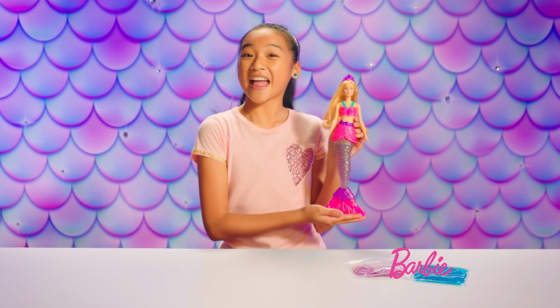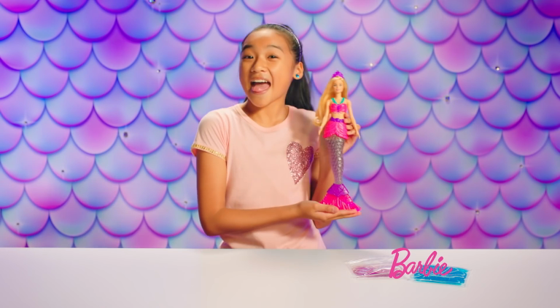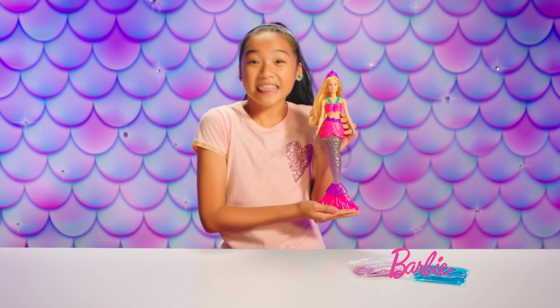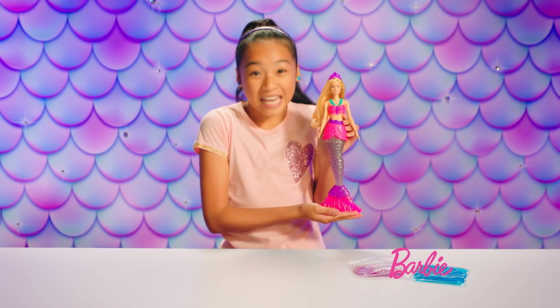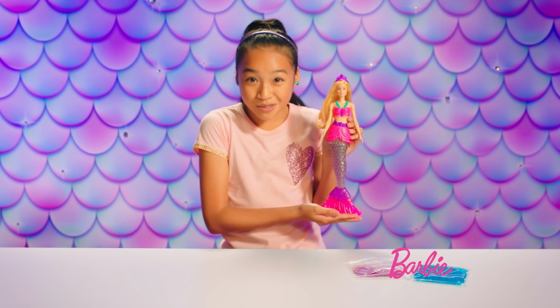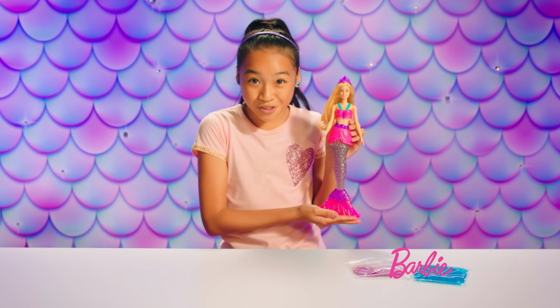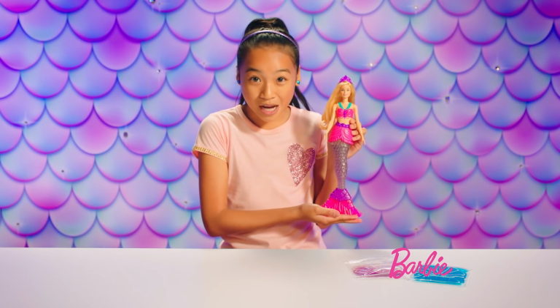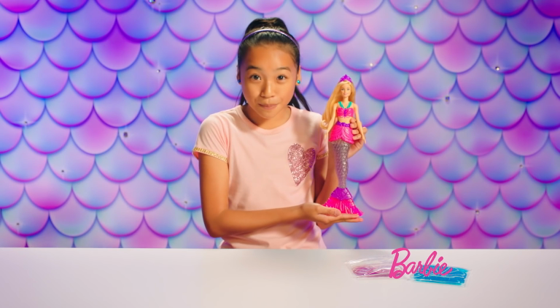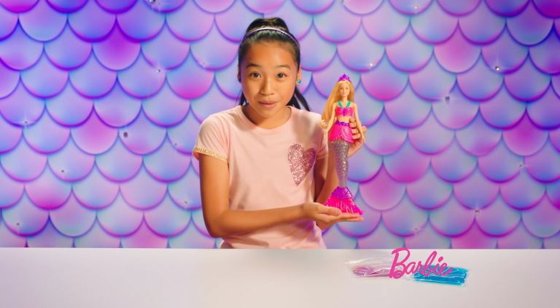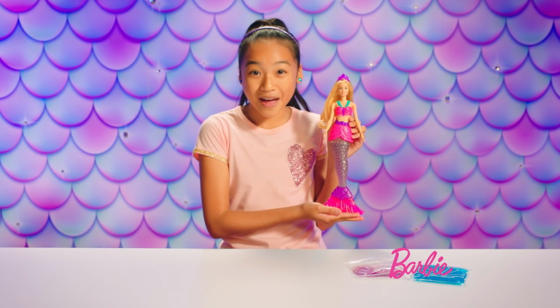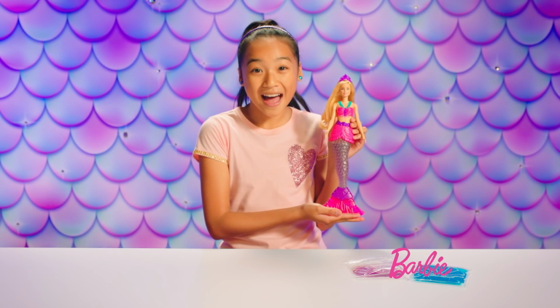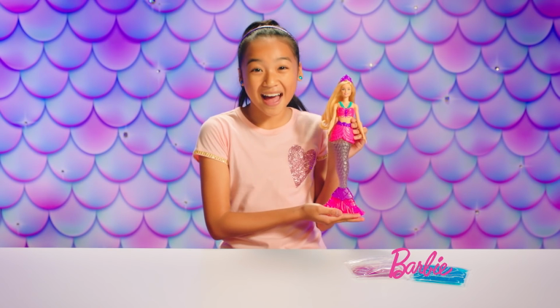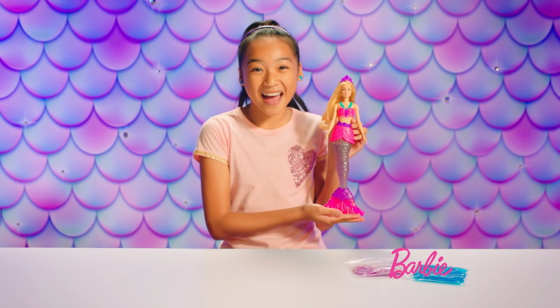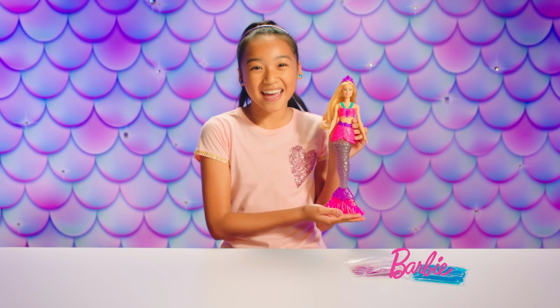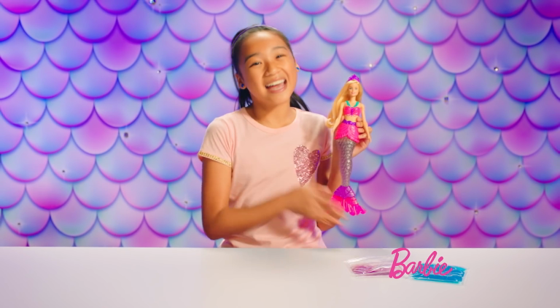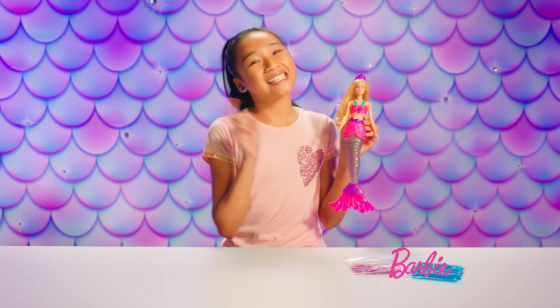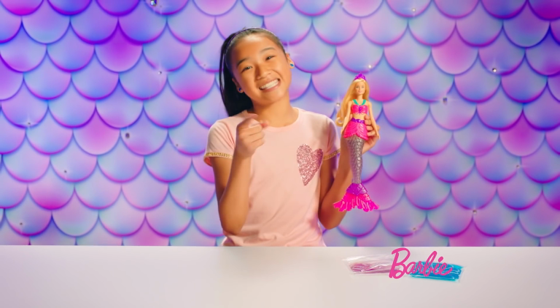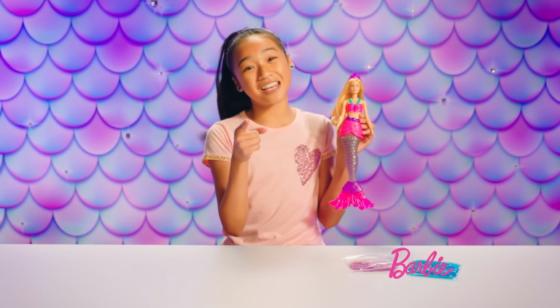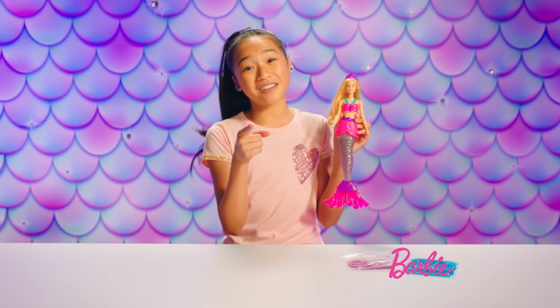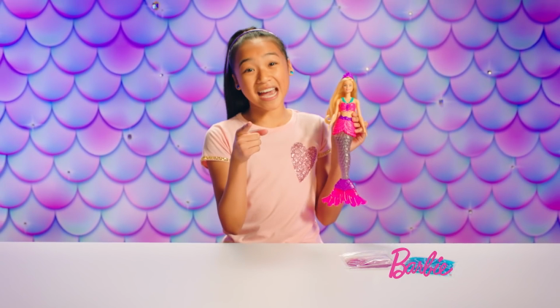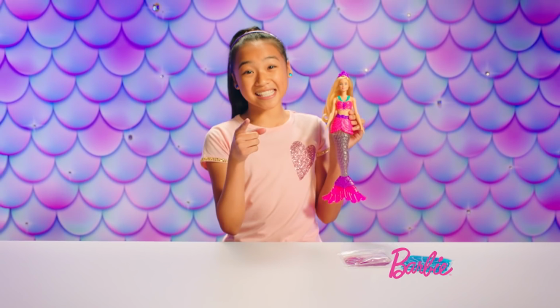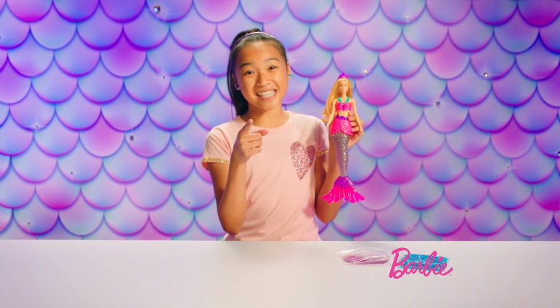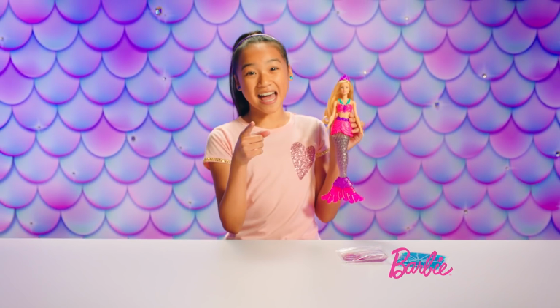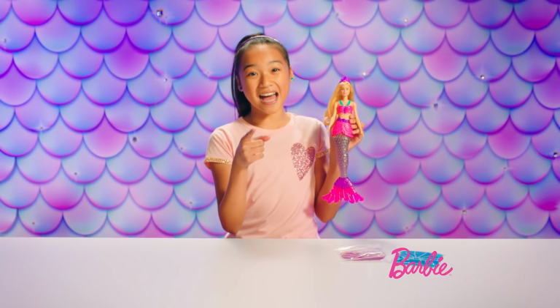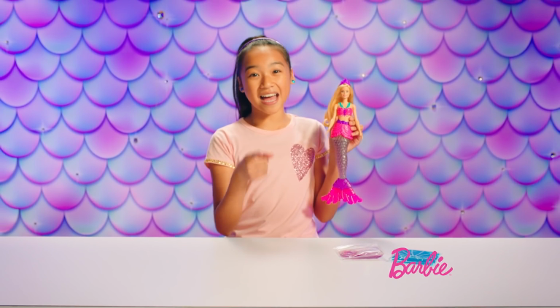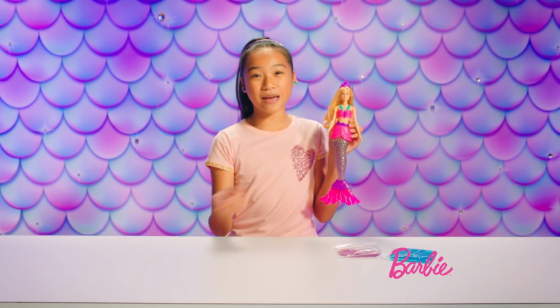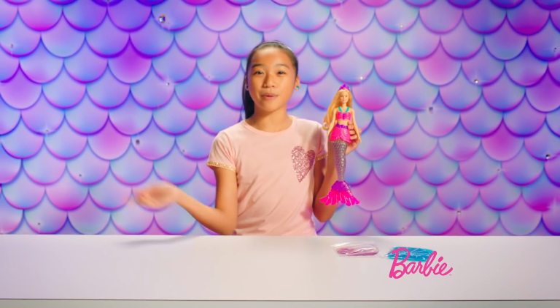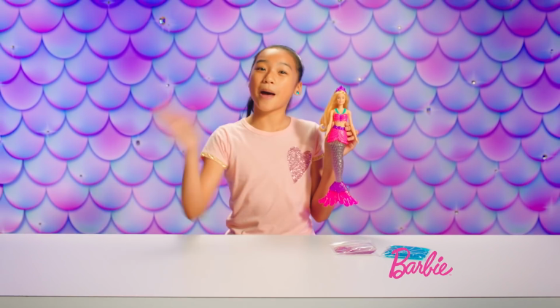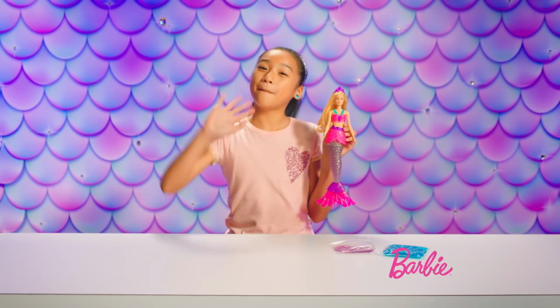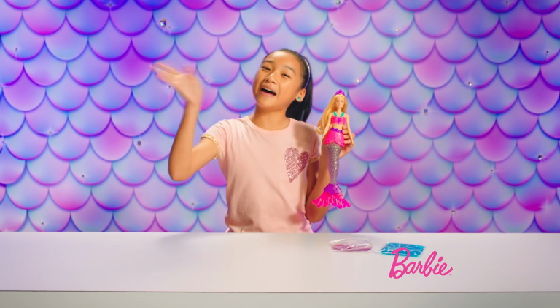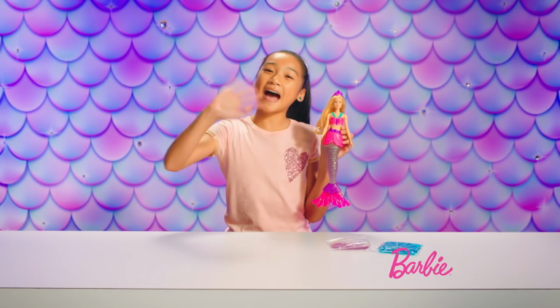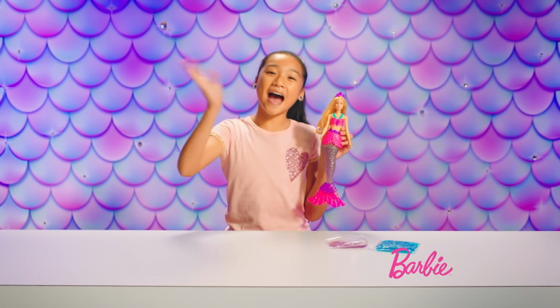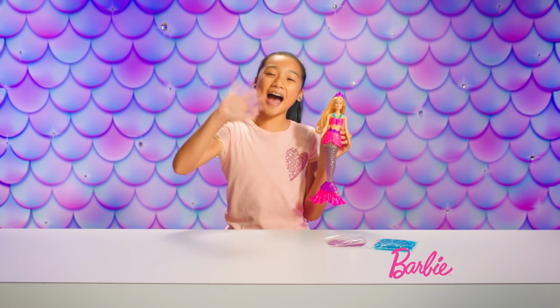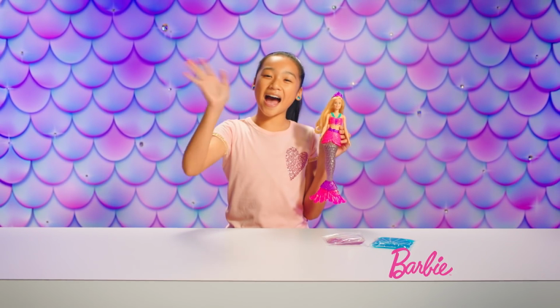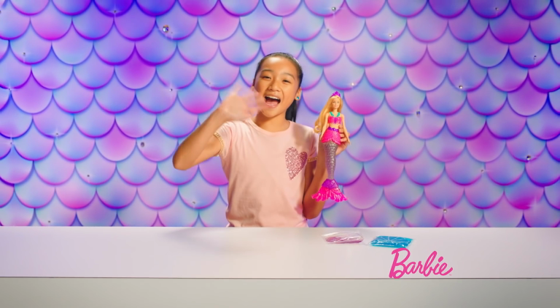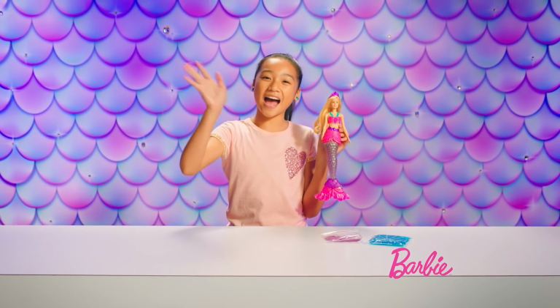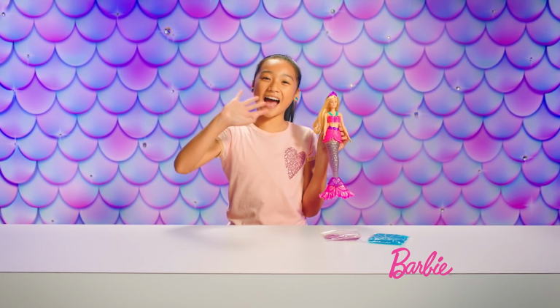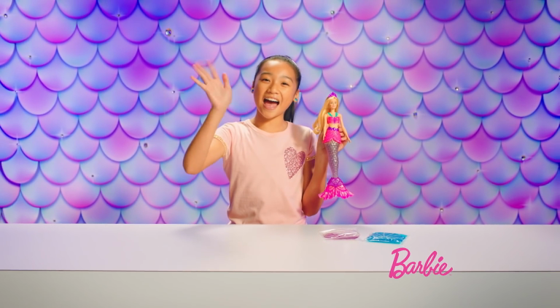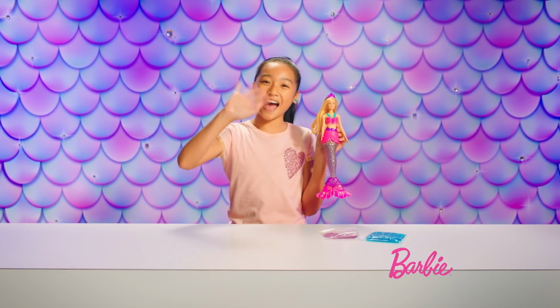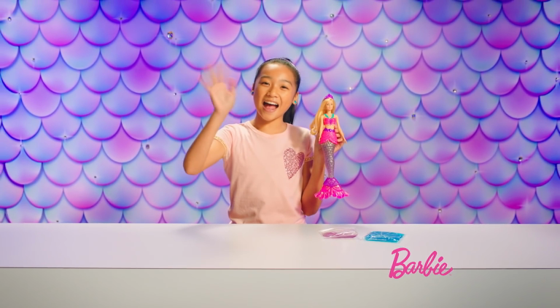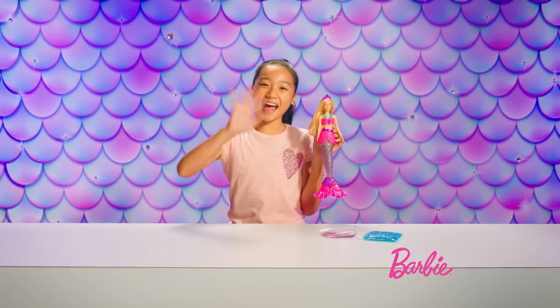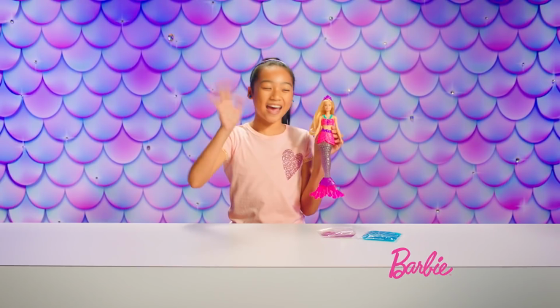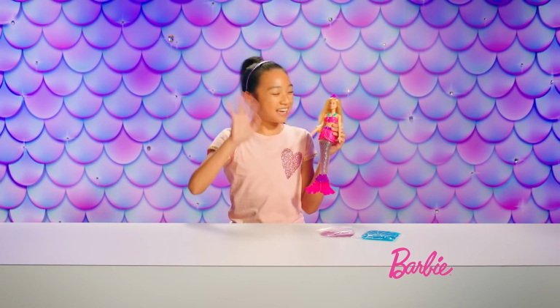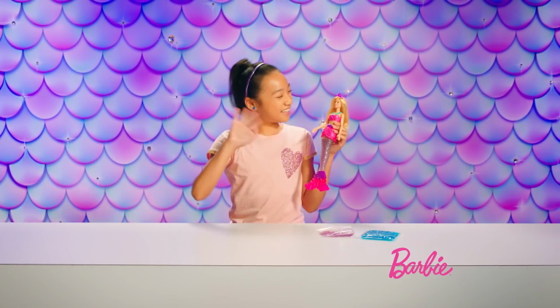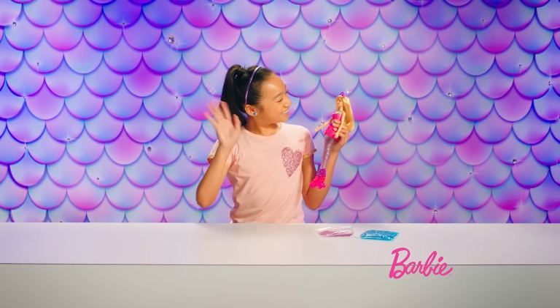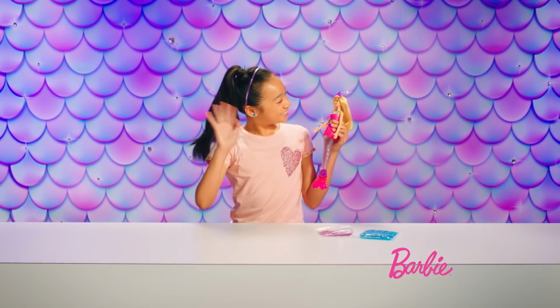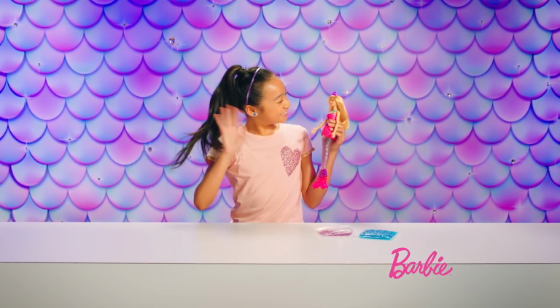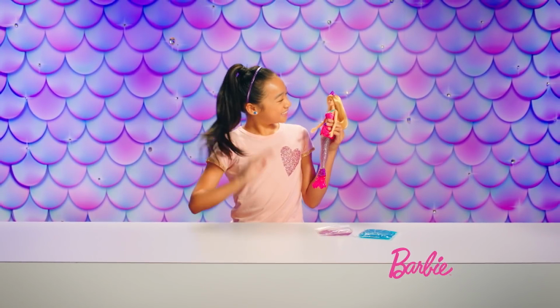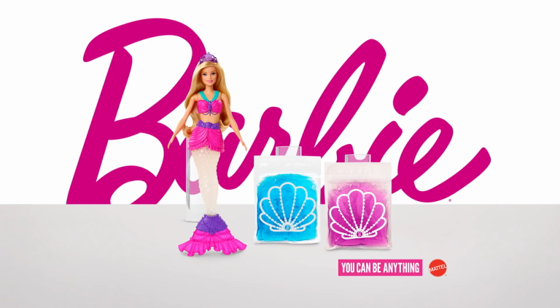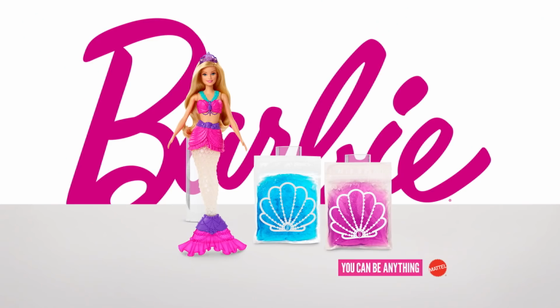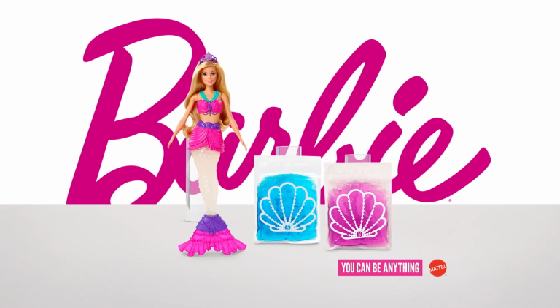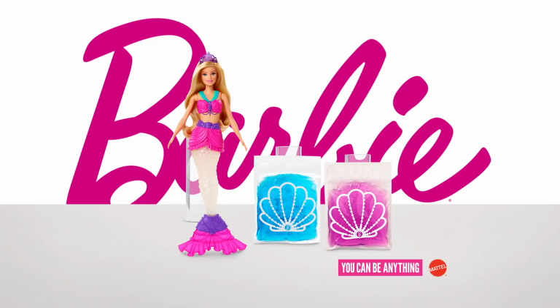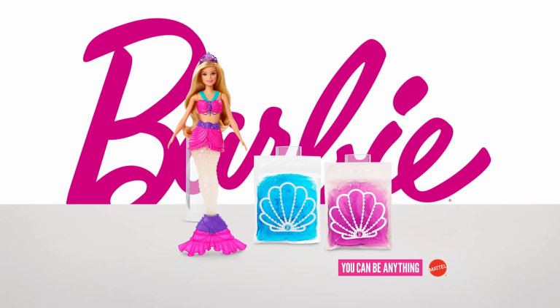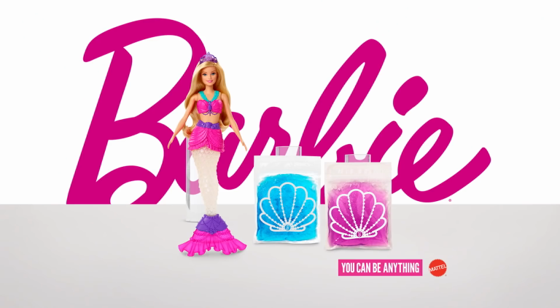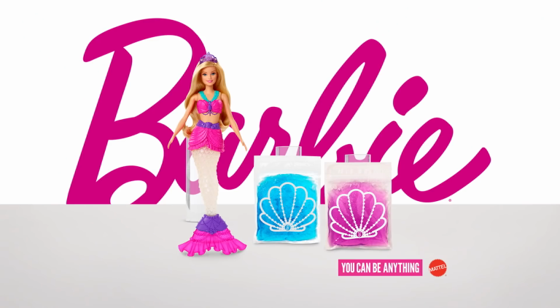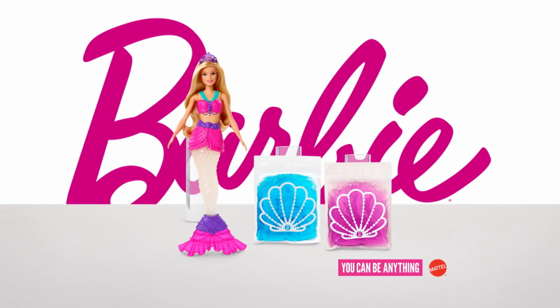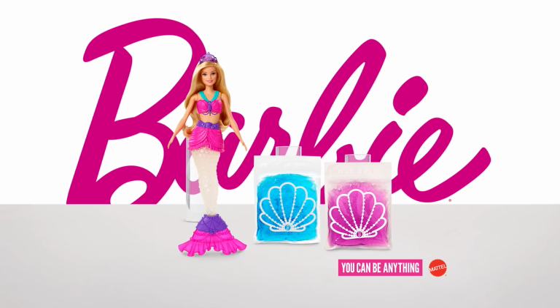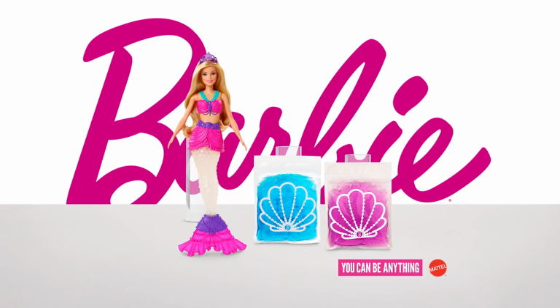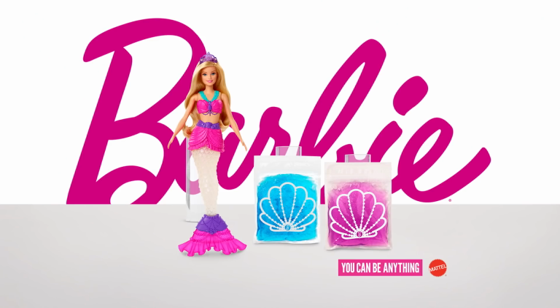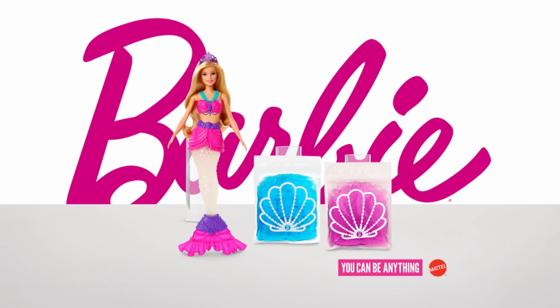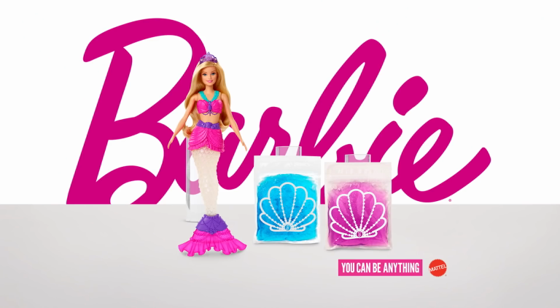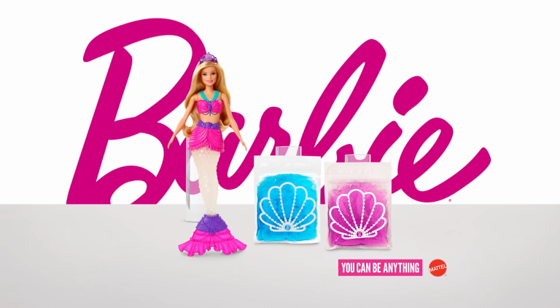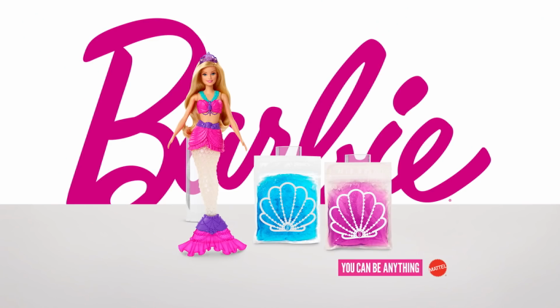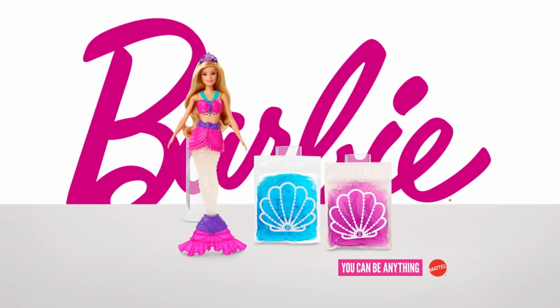Barbie, you look so good. You could swim a runway in a fashion show with your glitter slime tail. Thanks for stopping by. See you next slime. Bye.